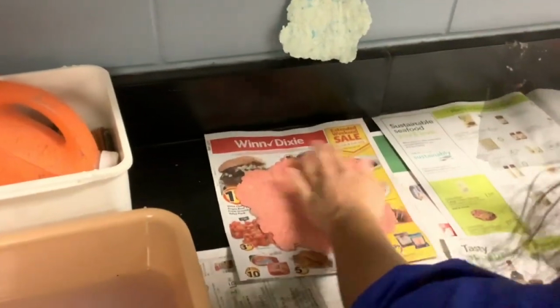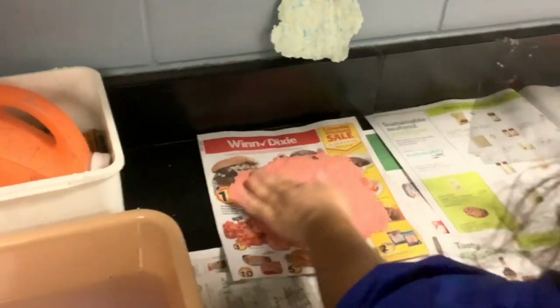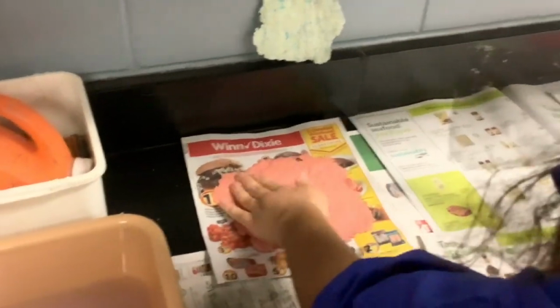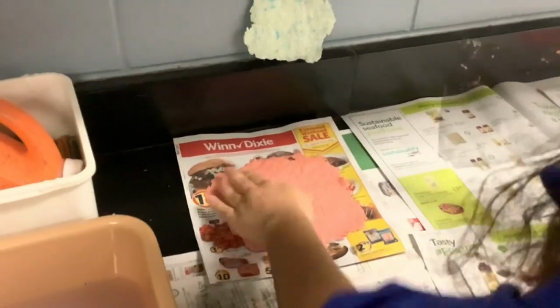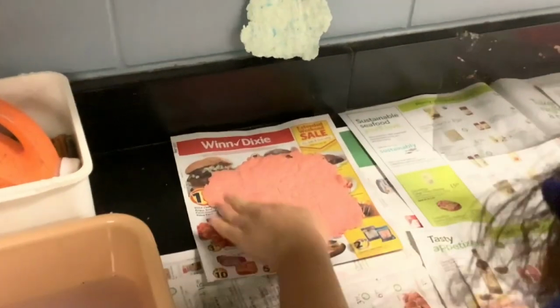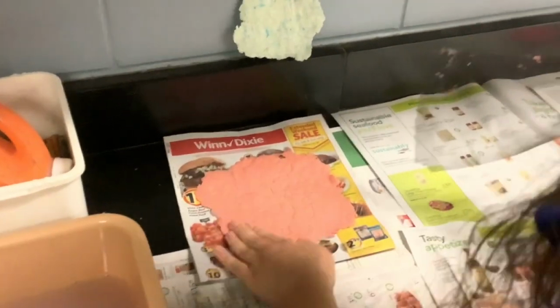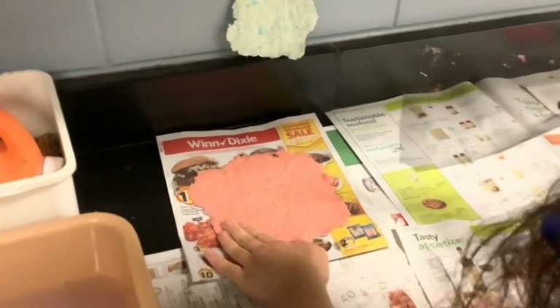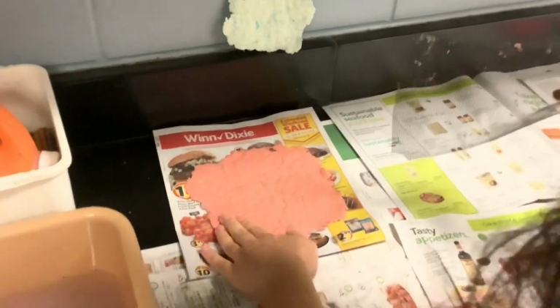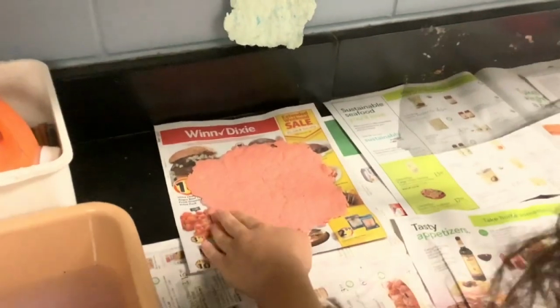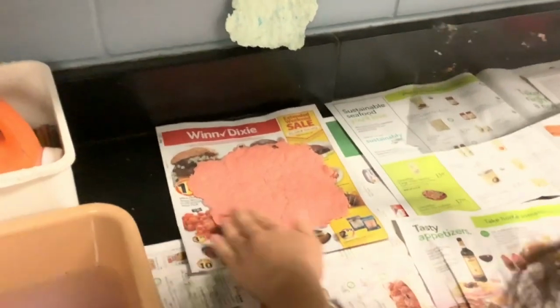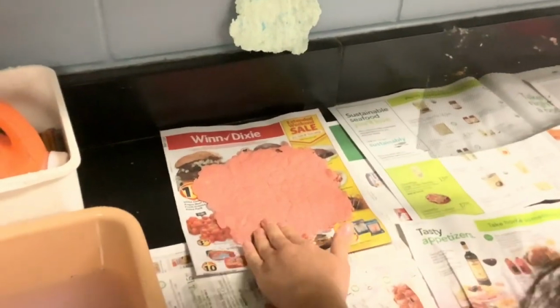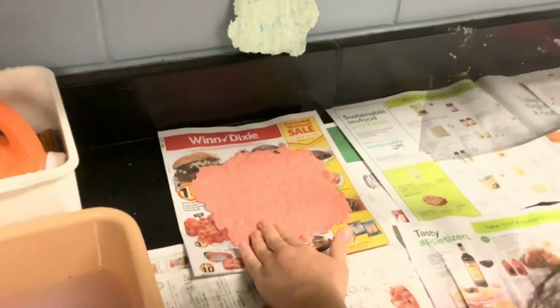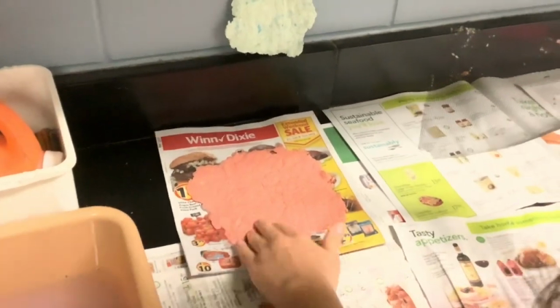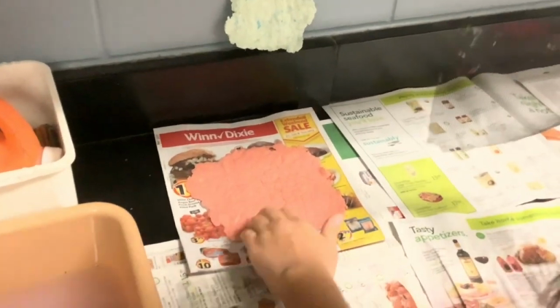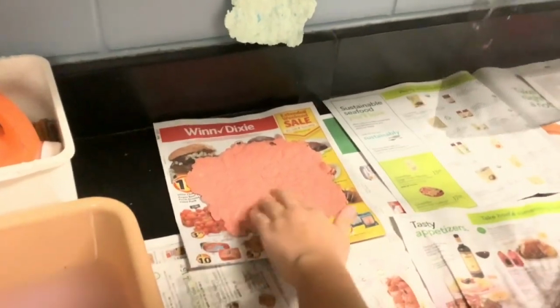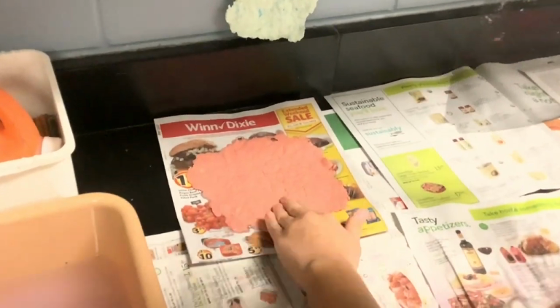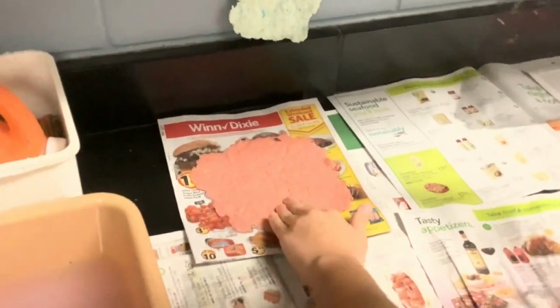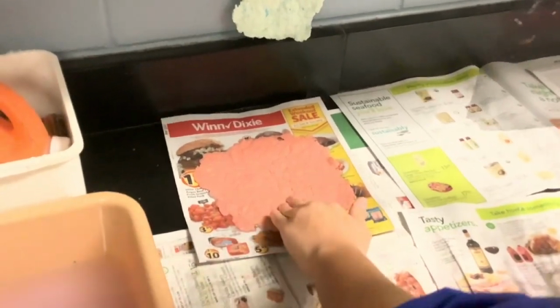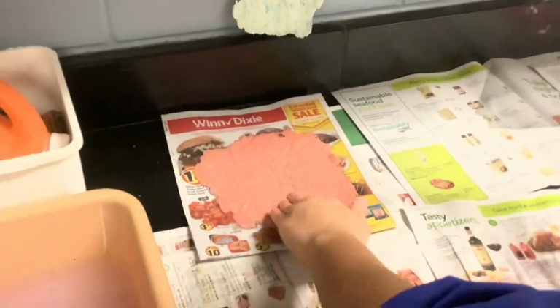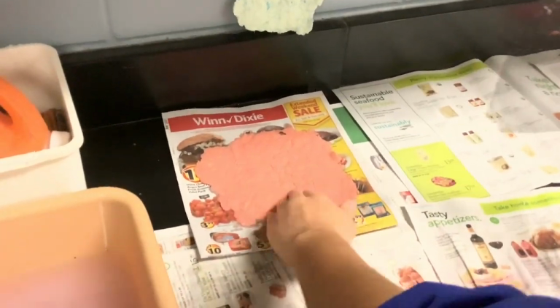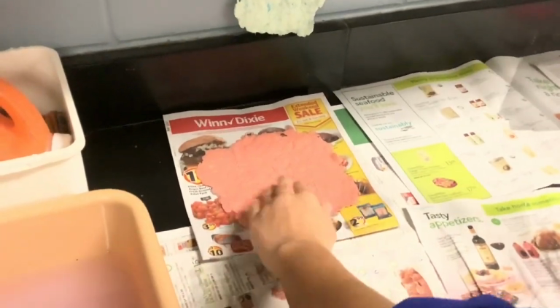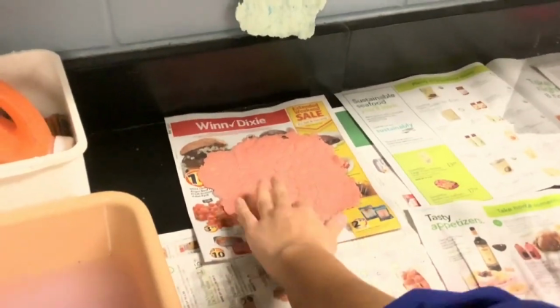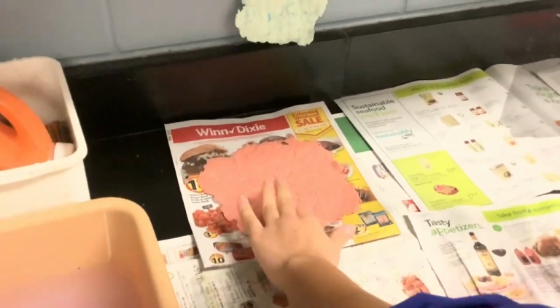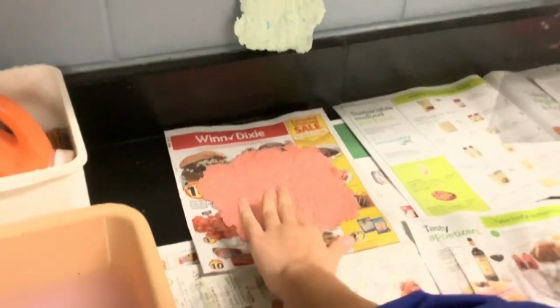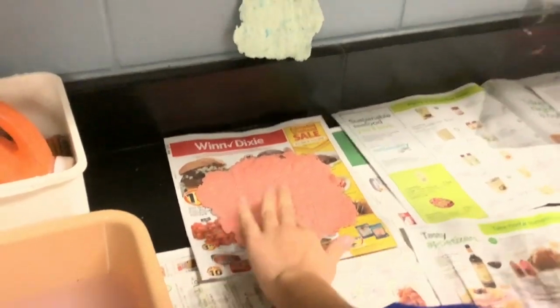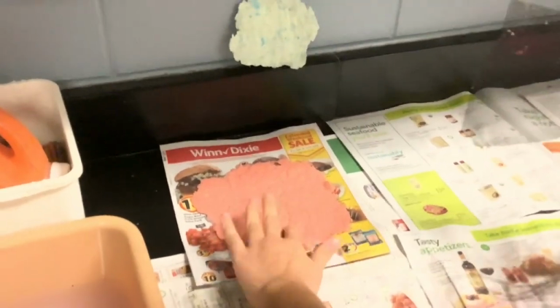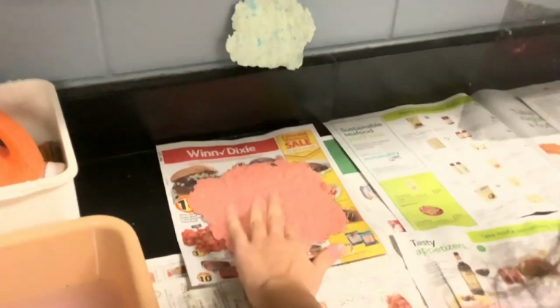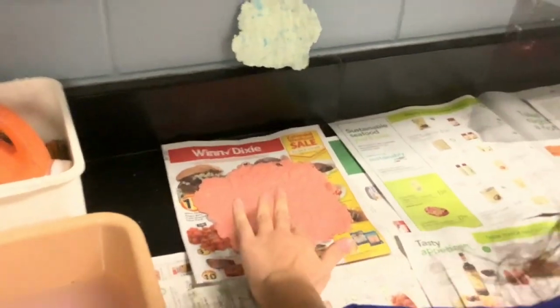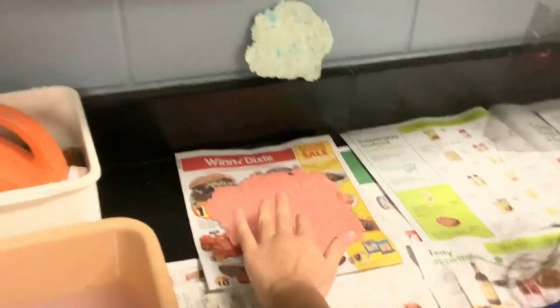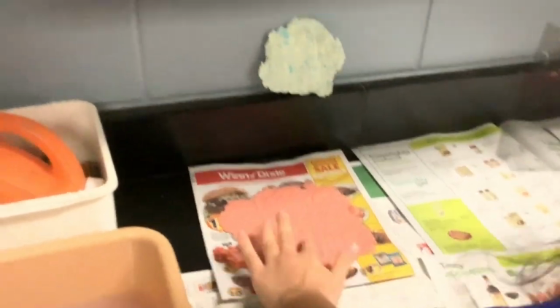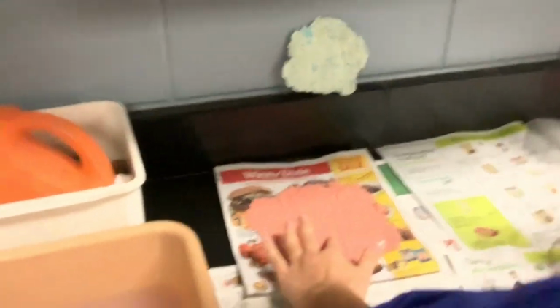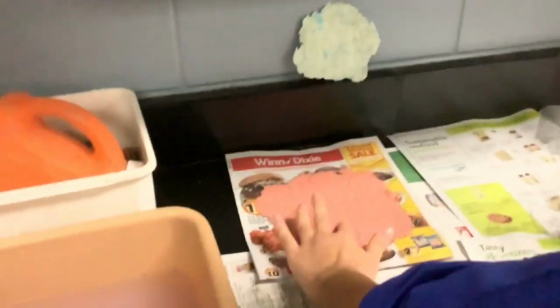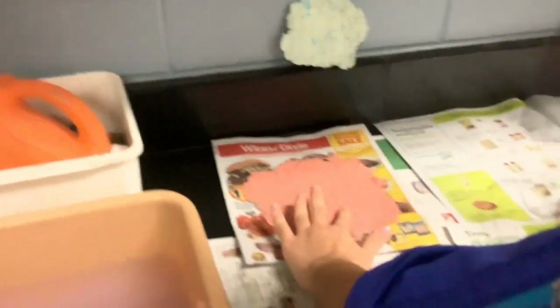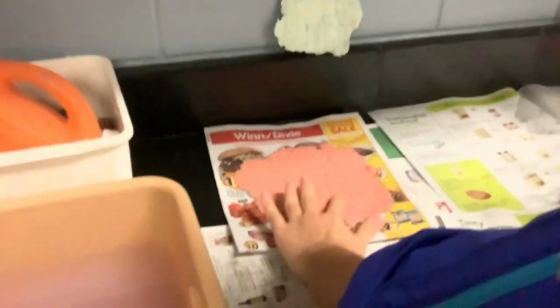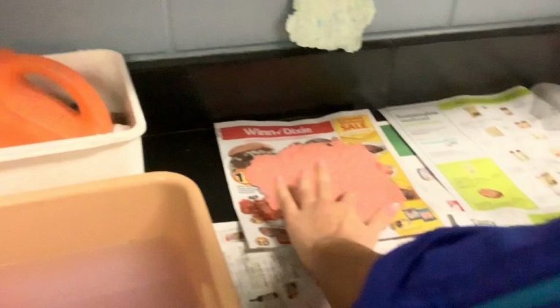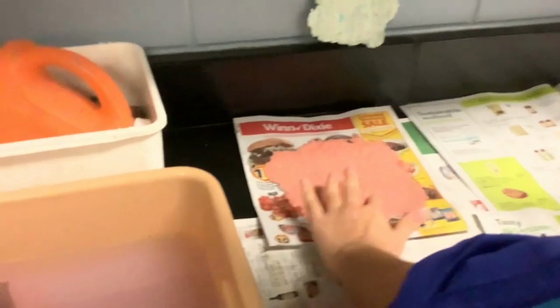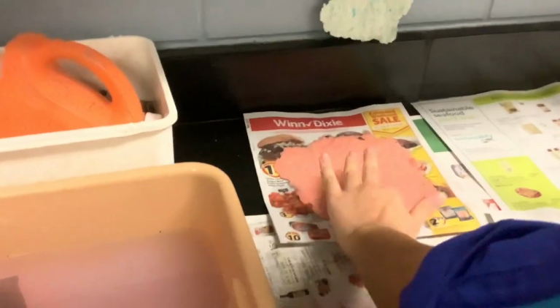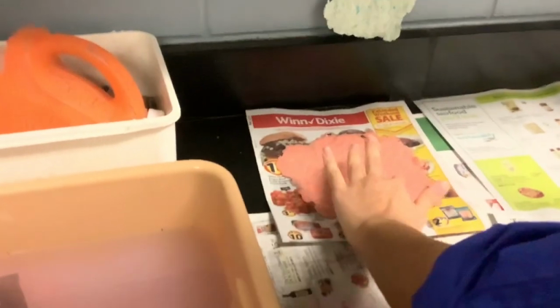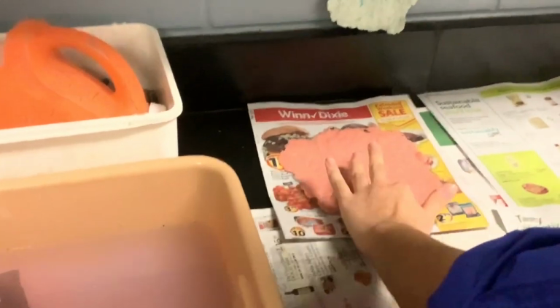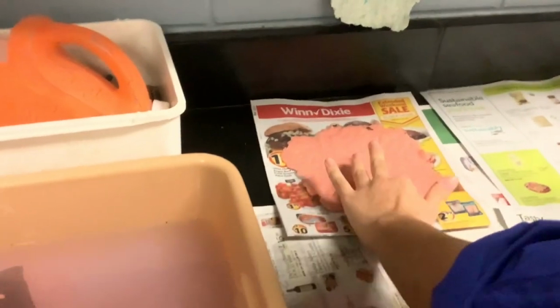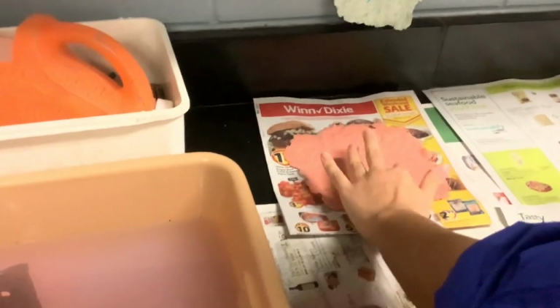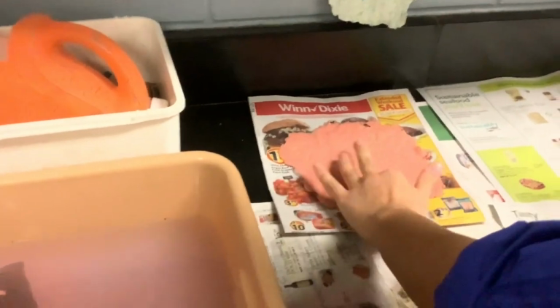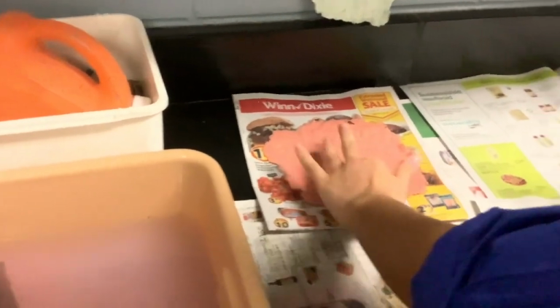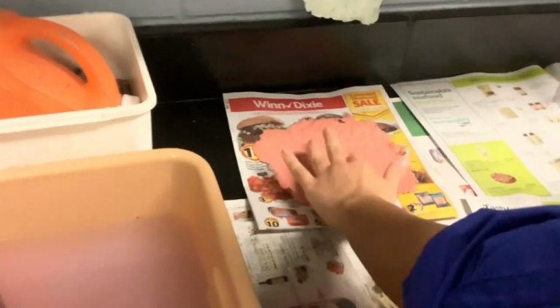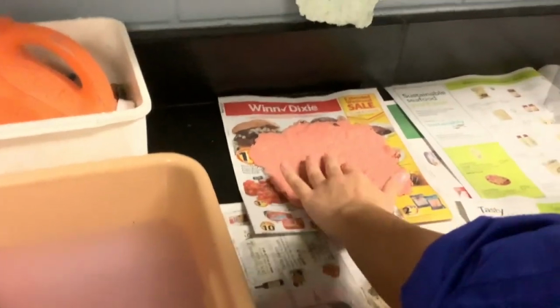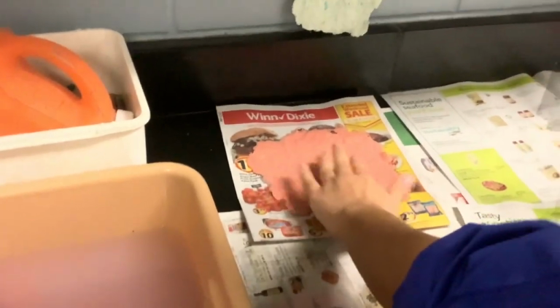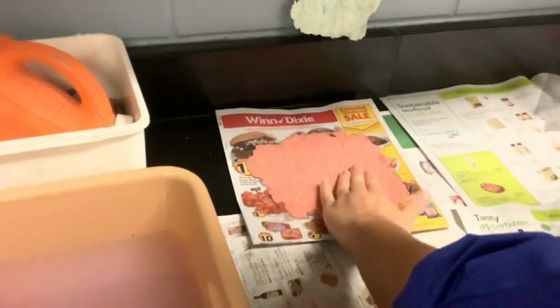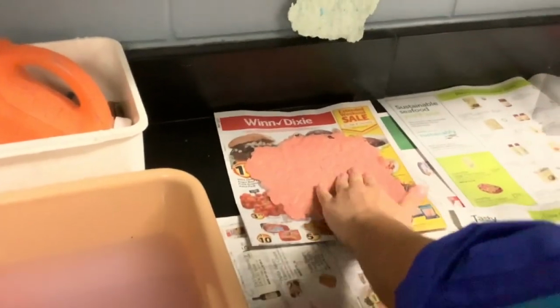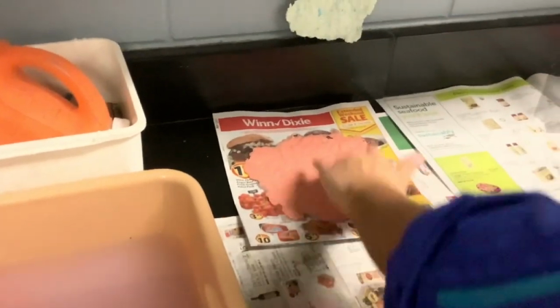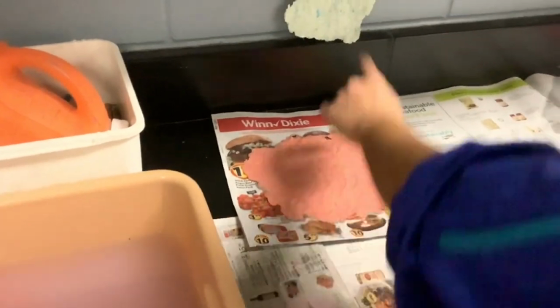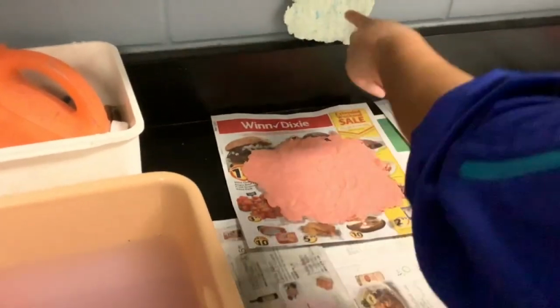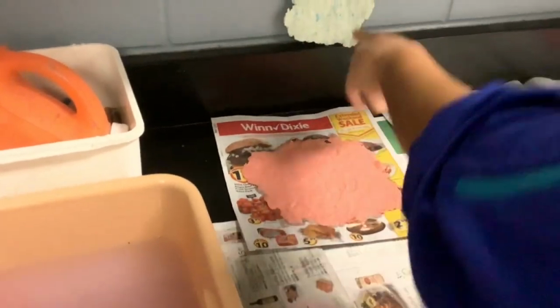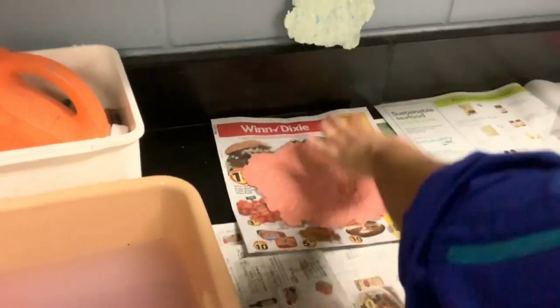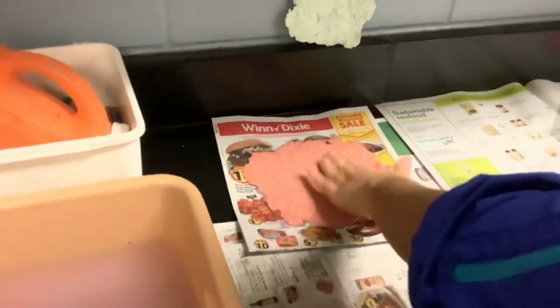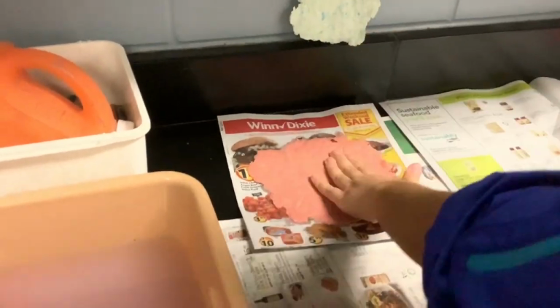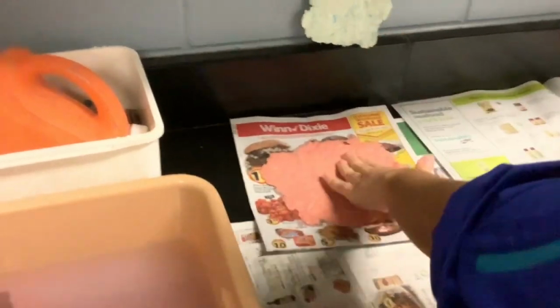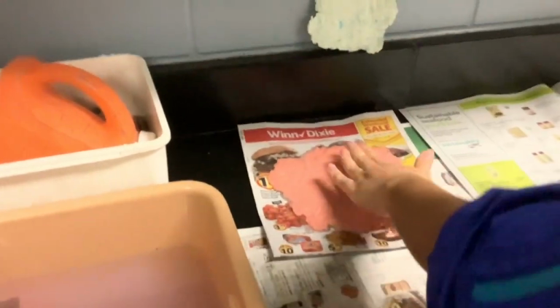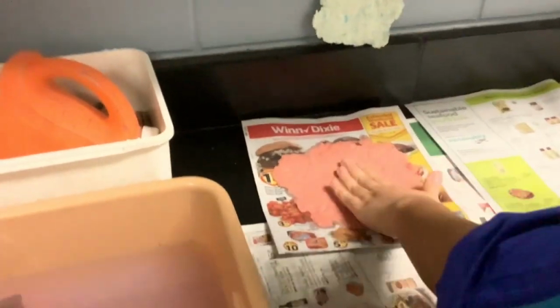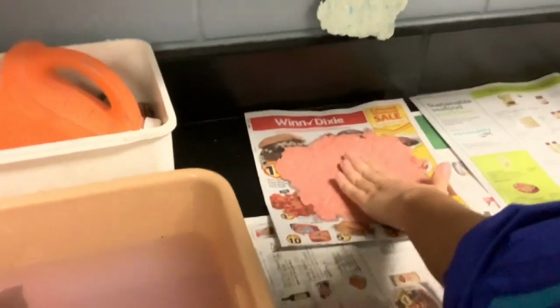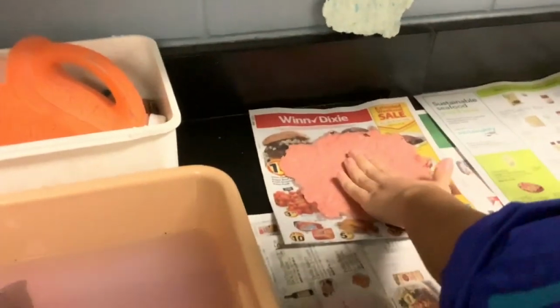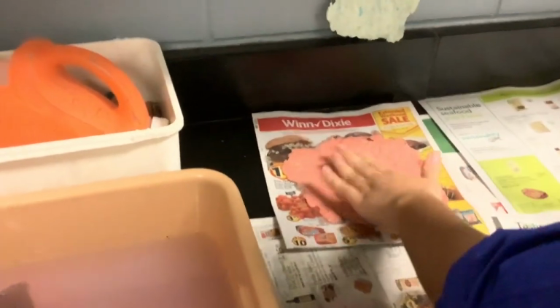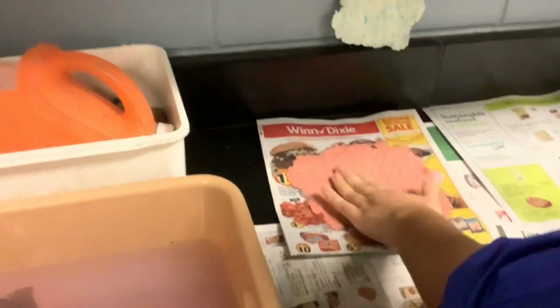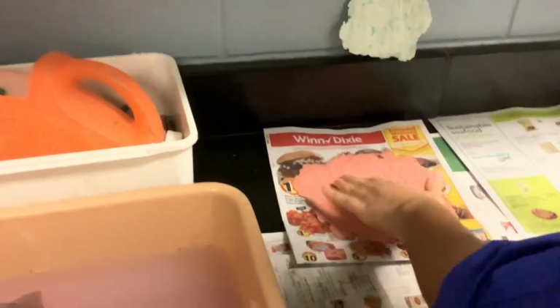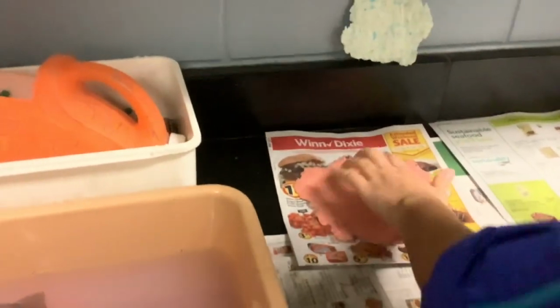Now it'll dry overnight. It's going to be thick like that. It looks so beautiful.